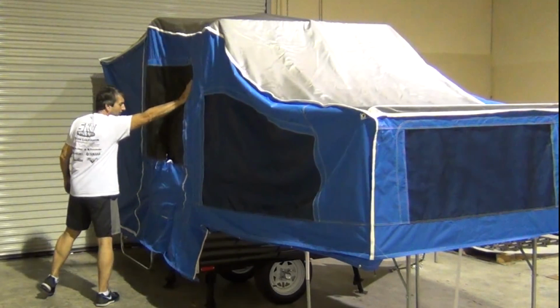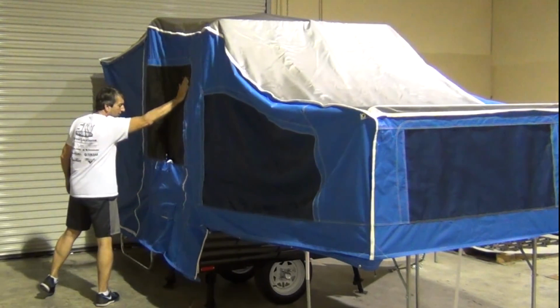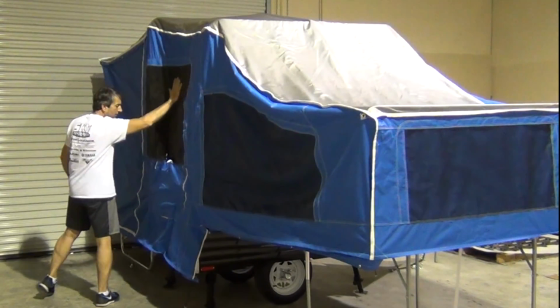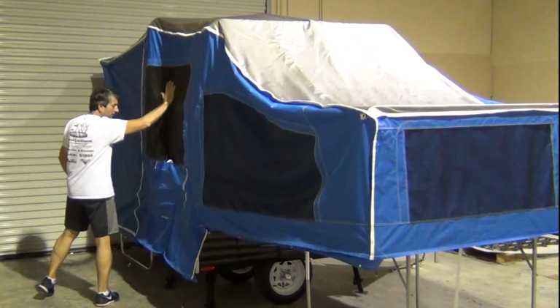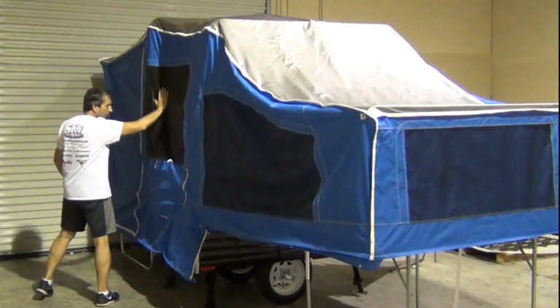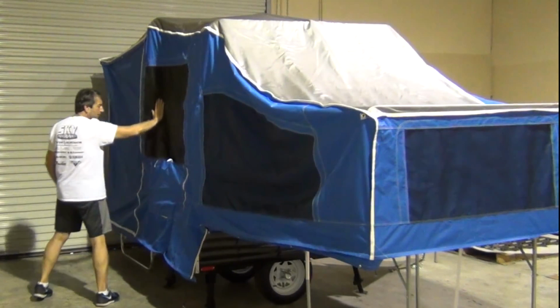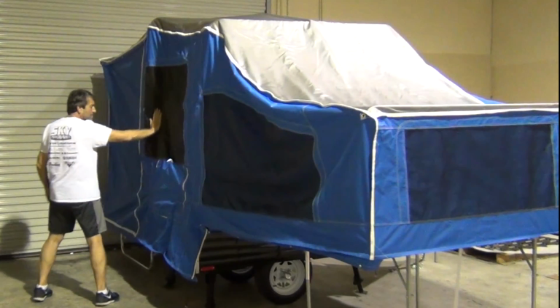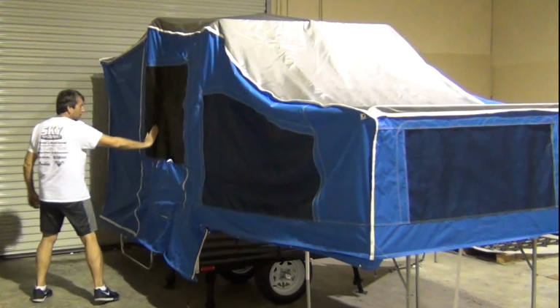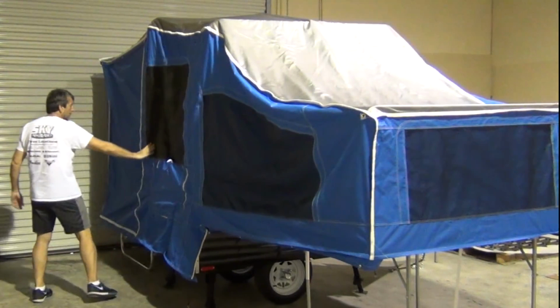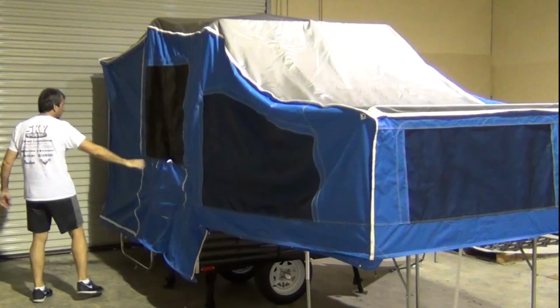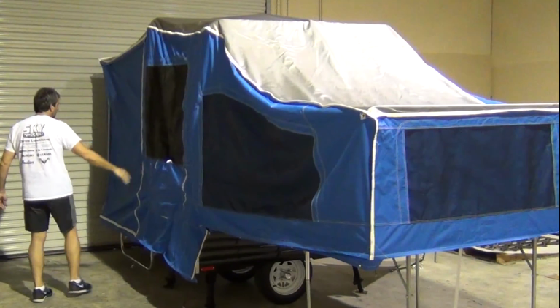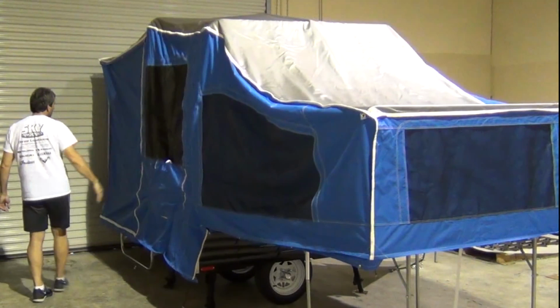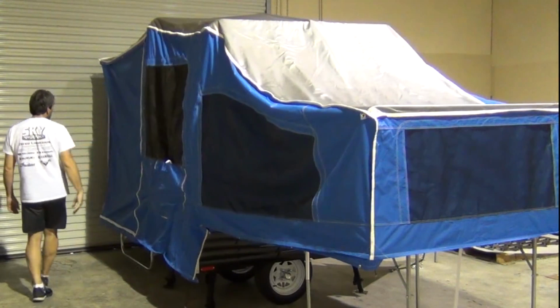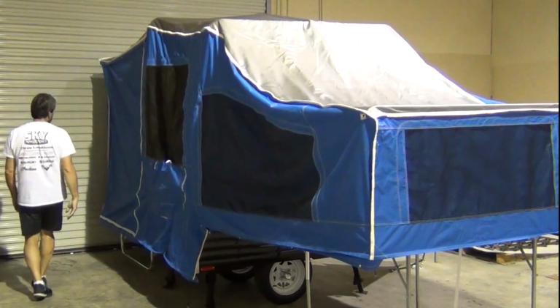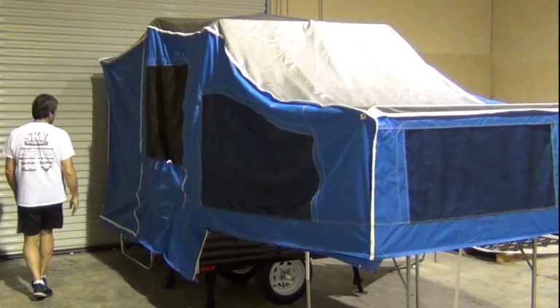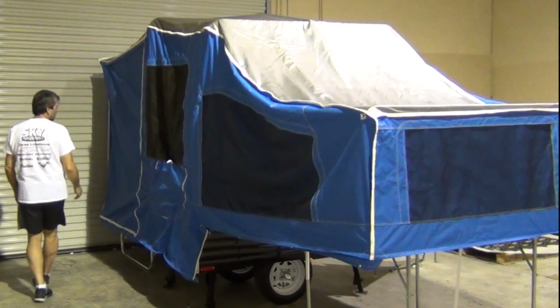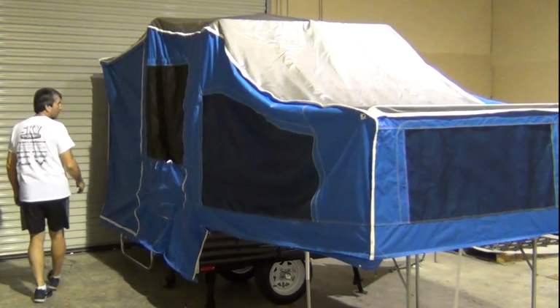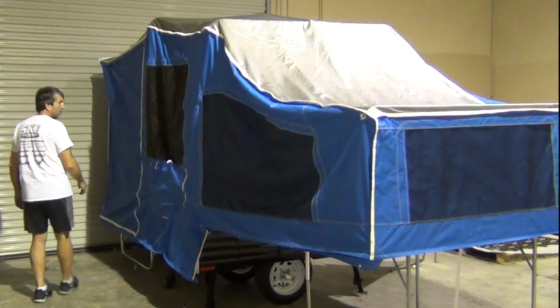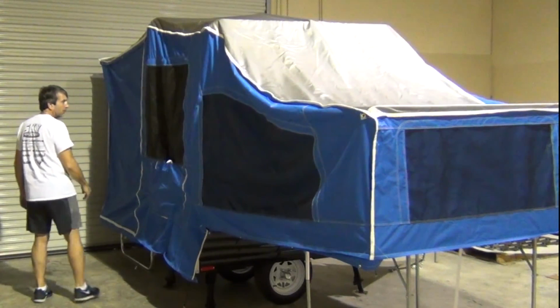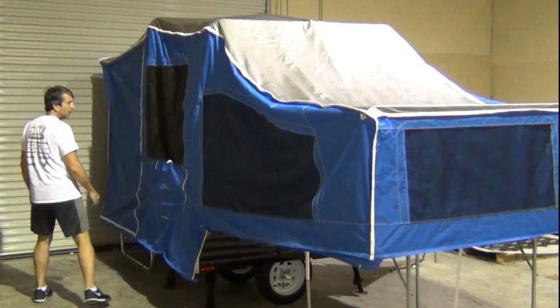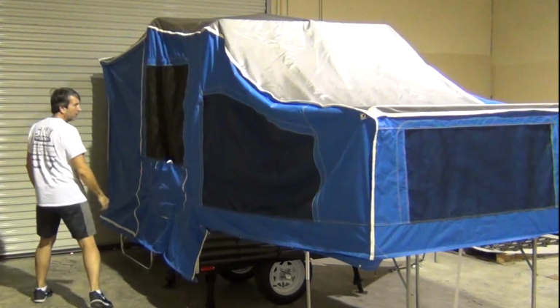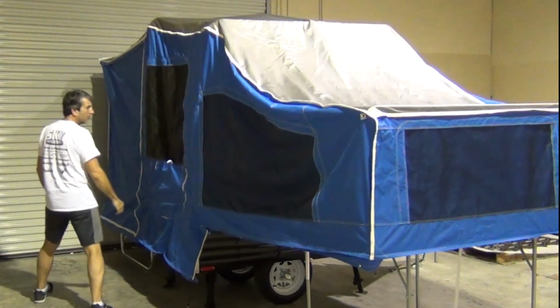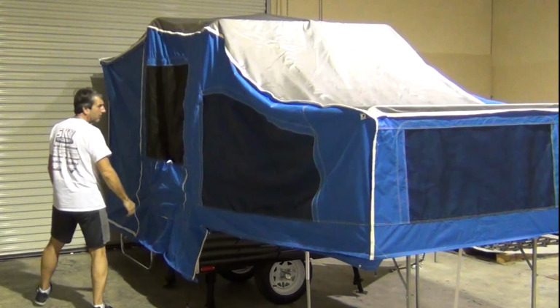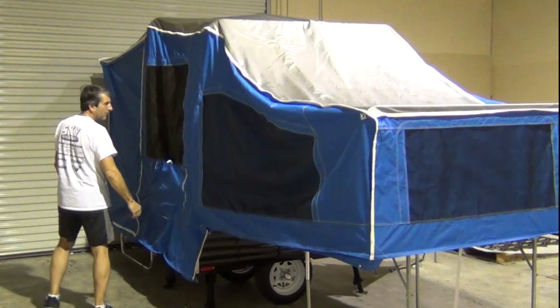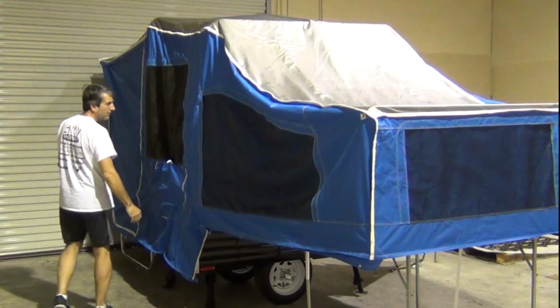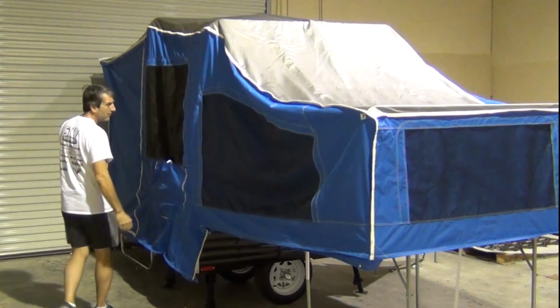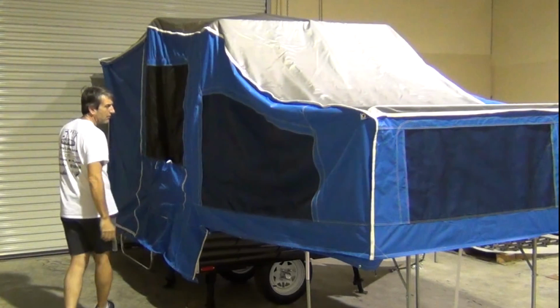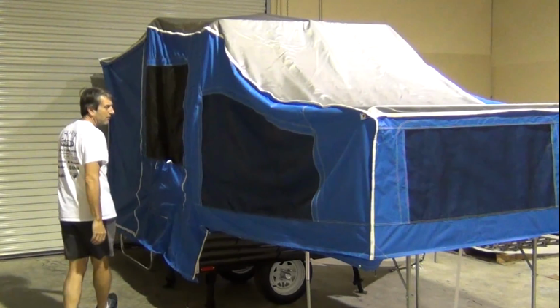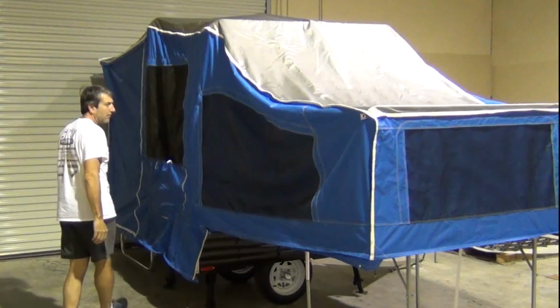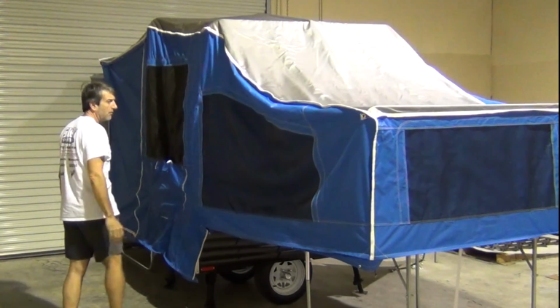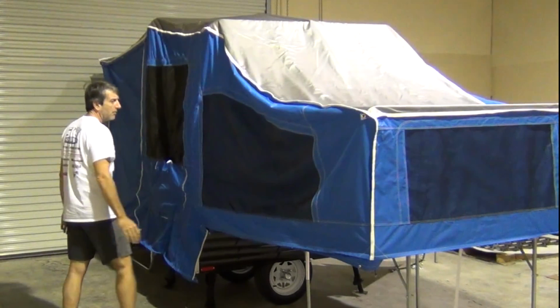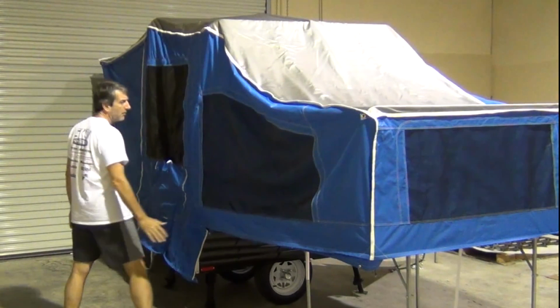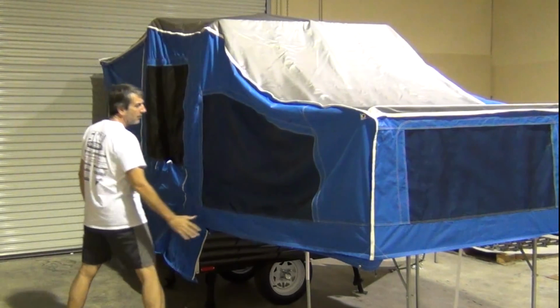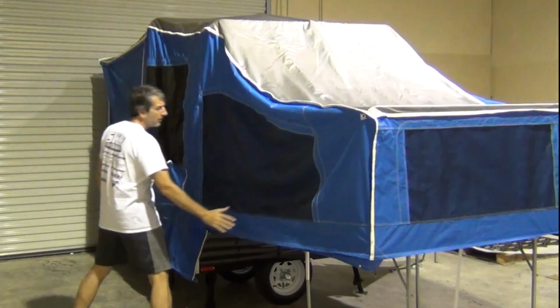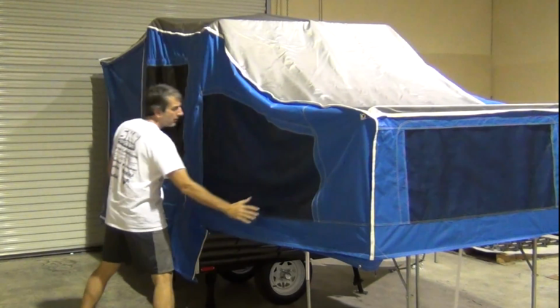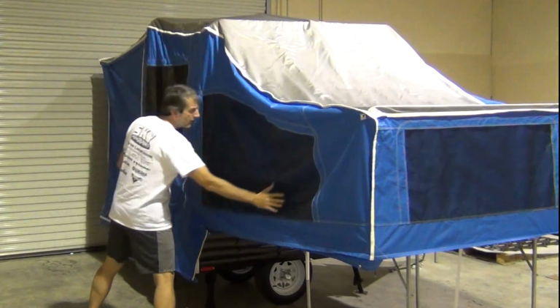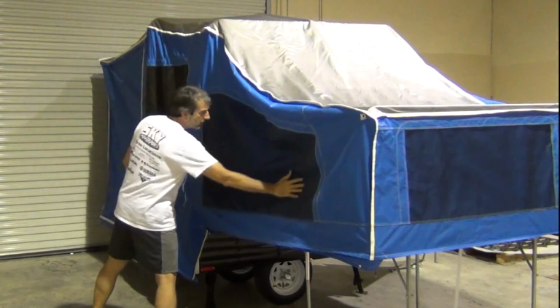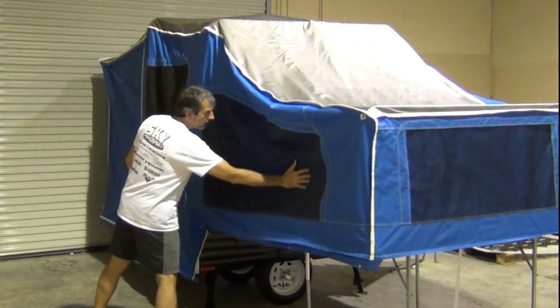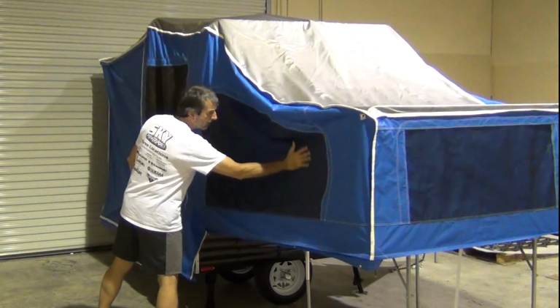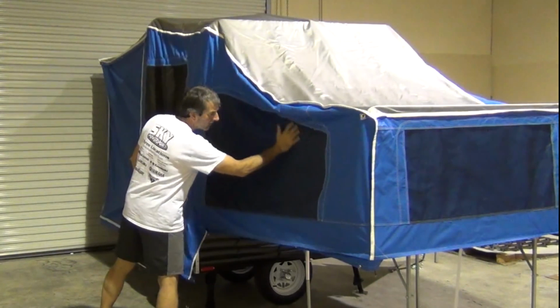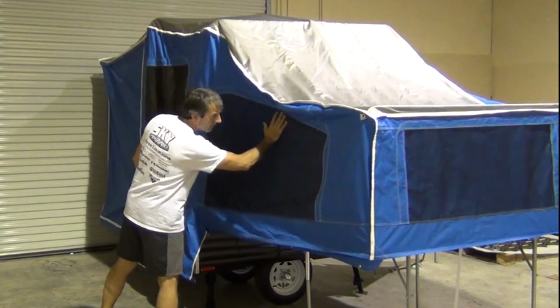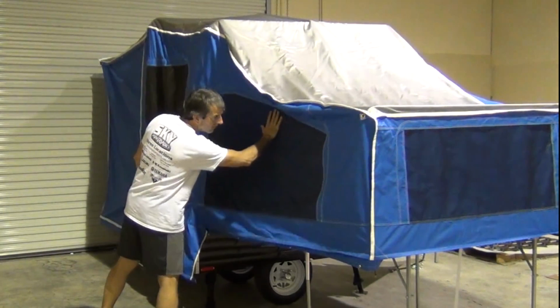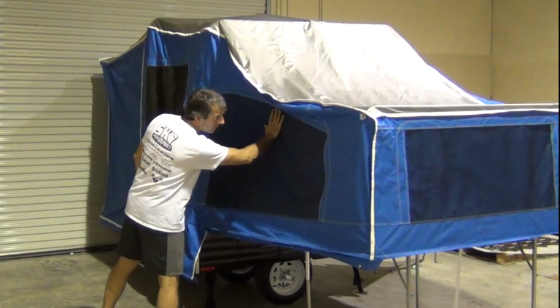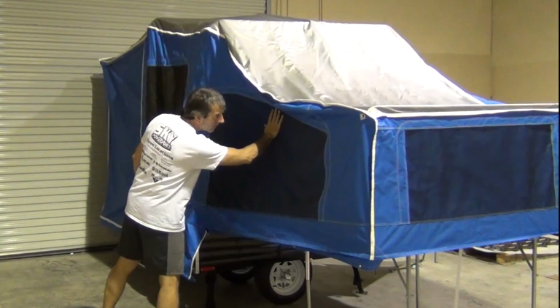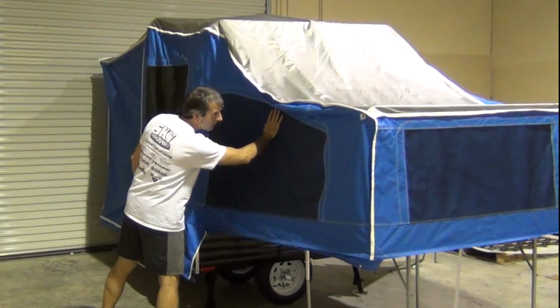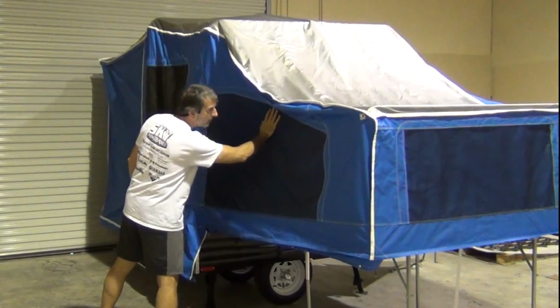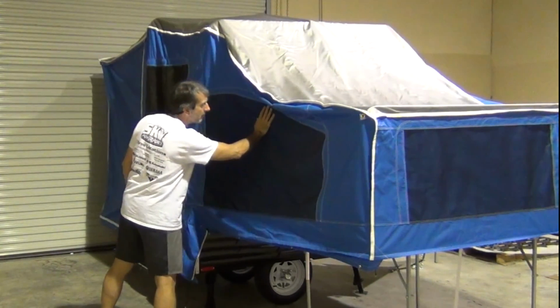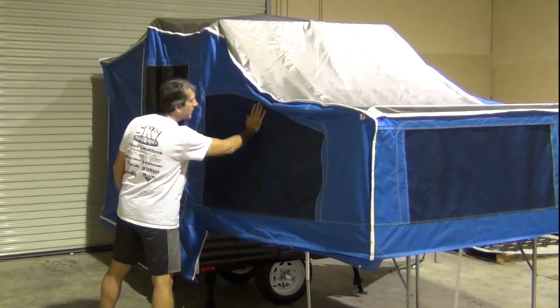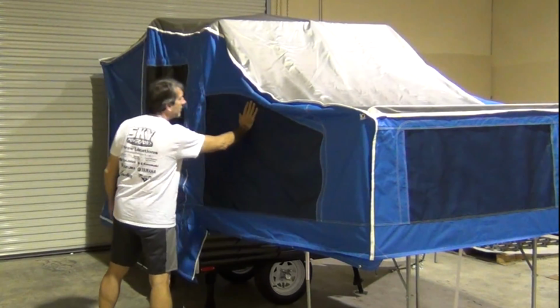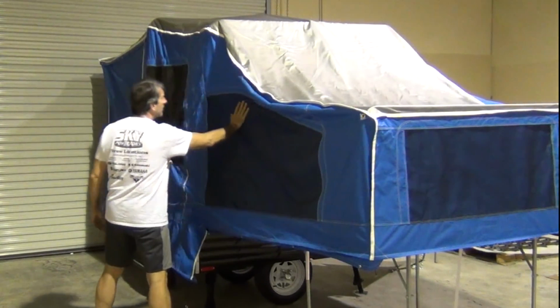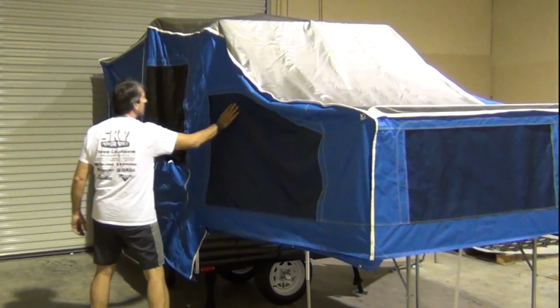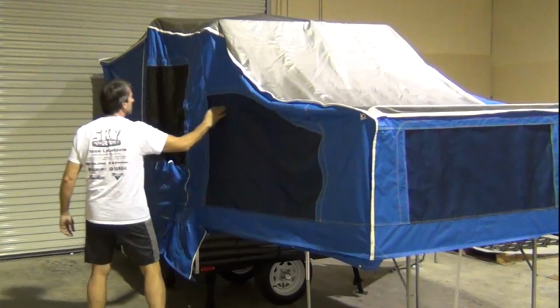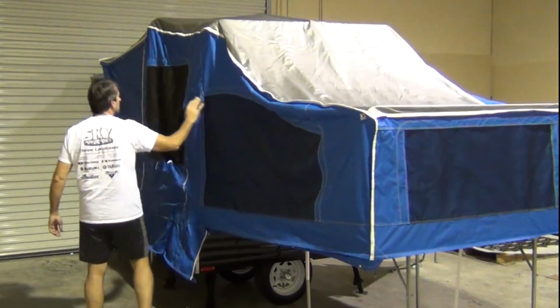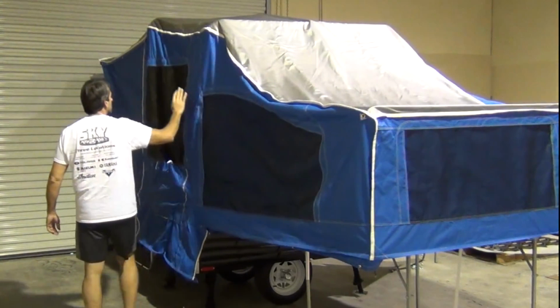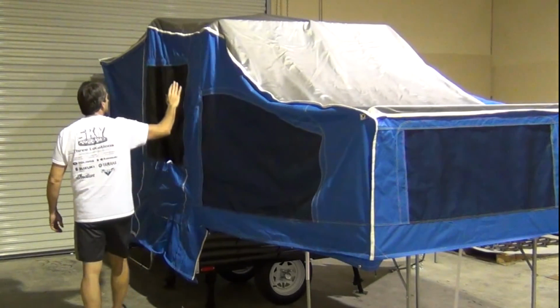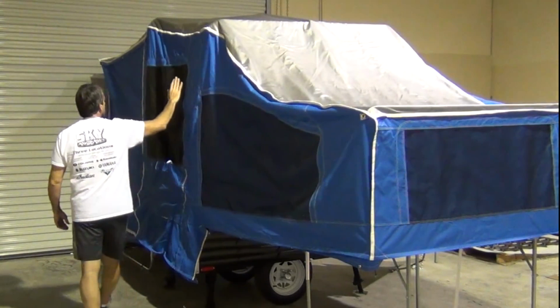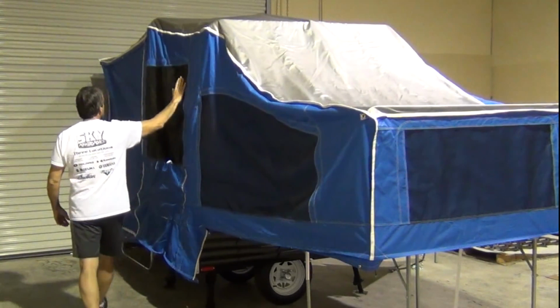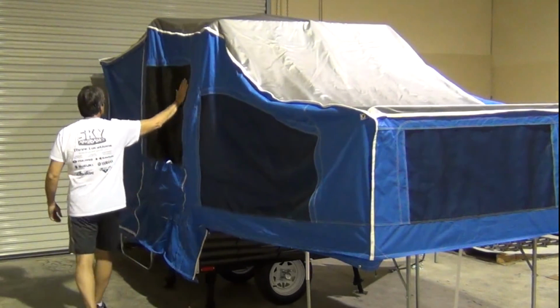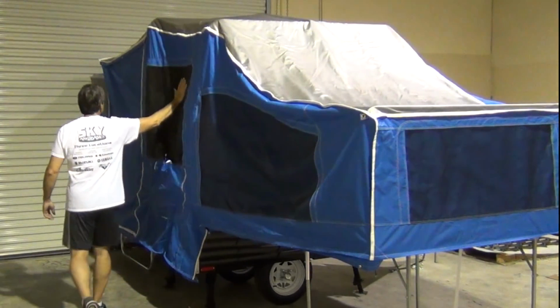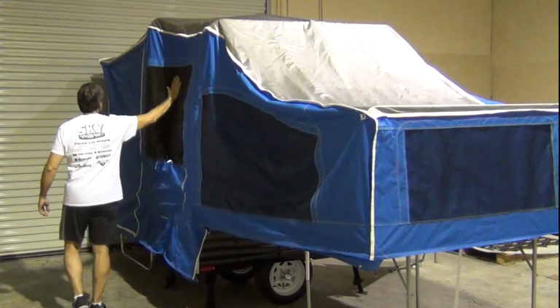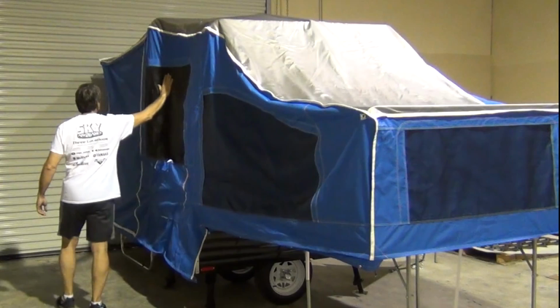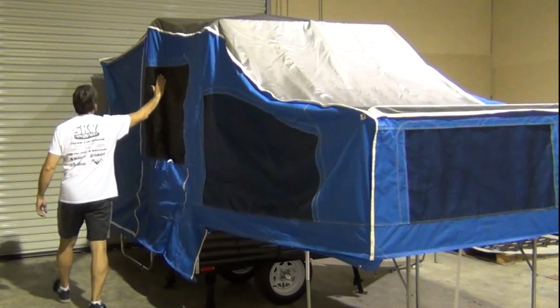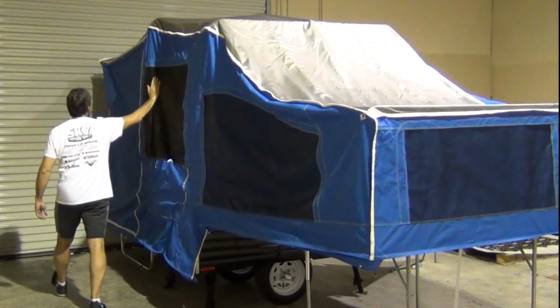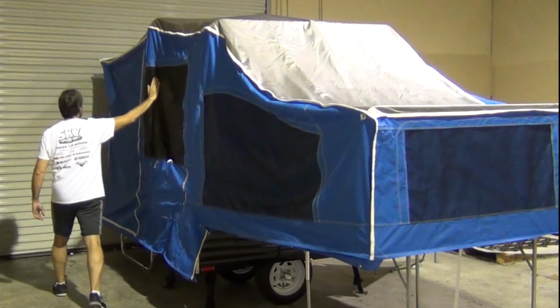The first thing I do is walk around the camper and undo all the snaps and bungee tie-downs, except for the snaps at the four corners.